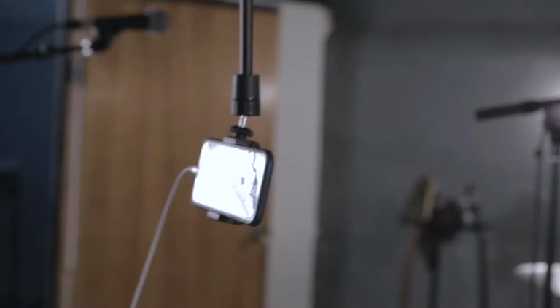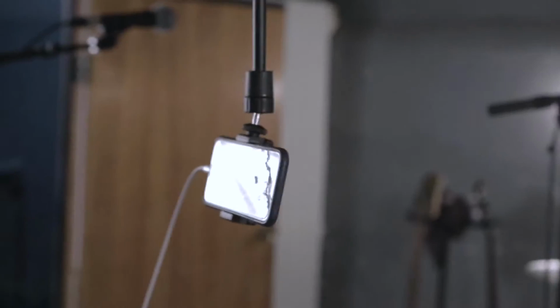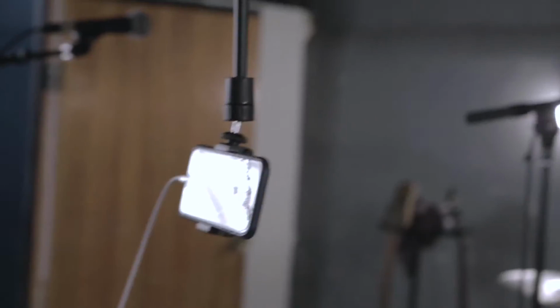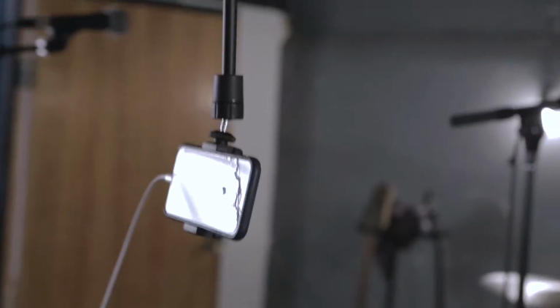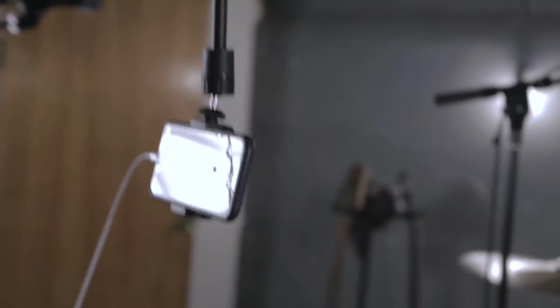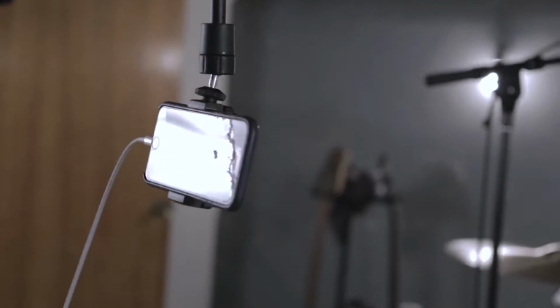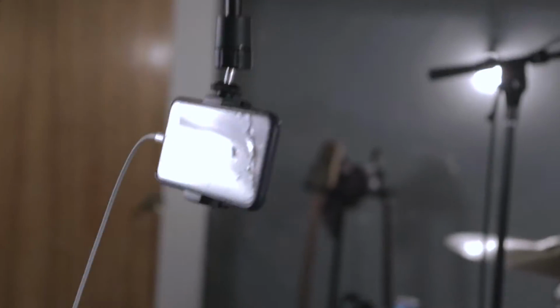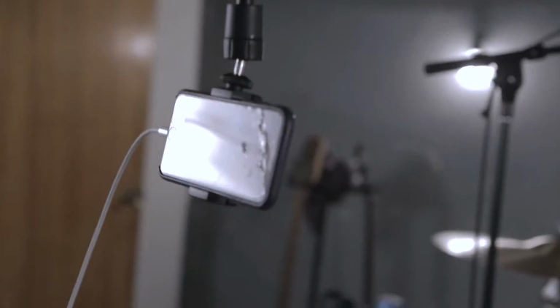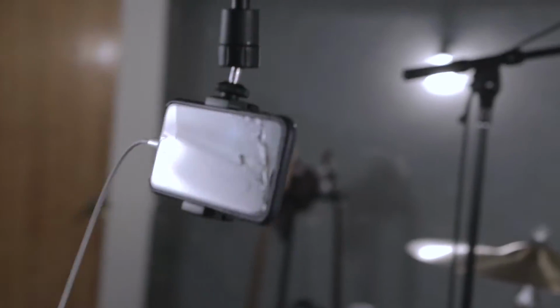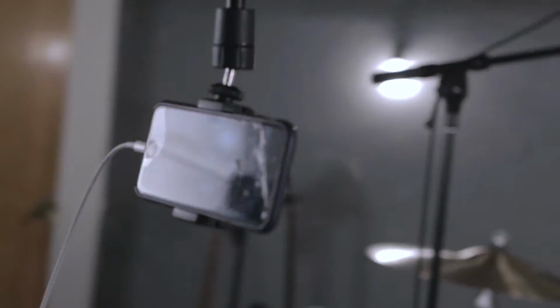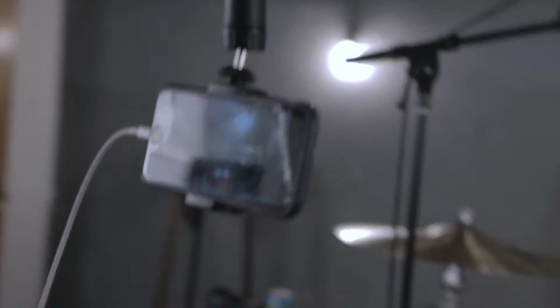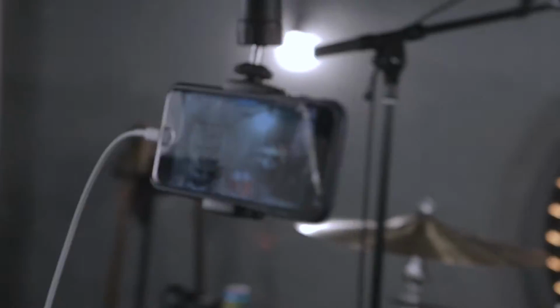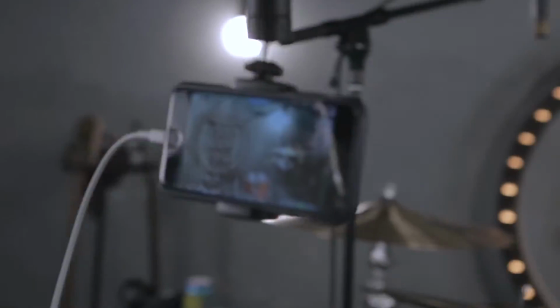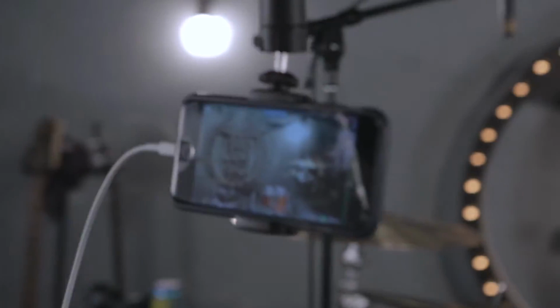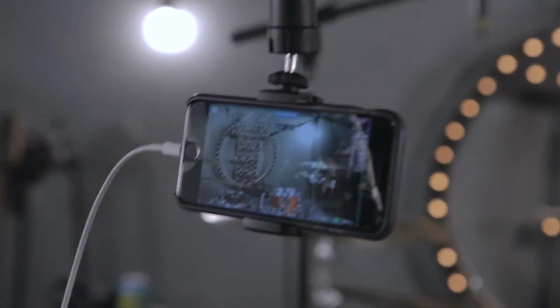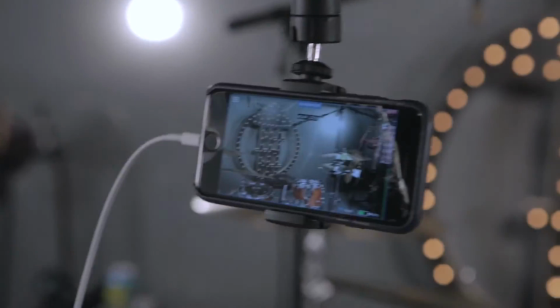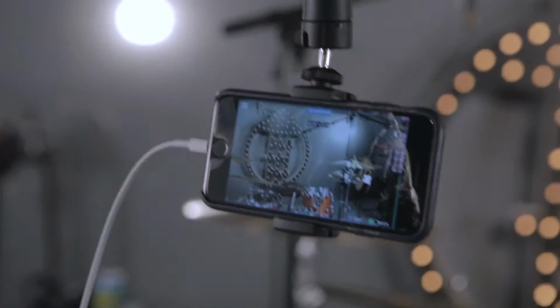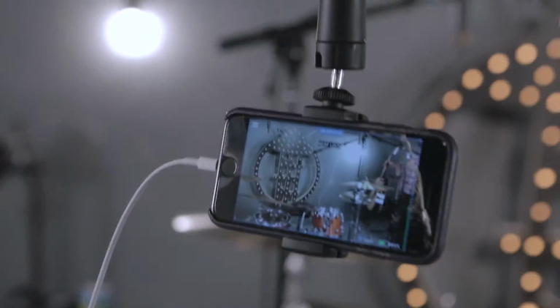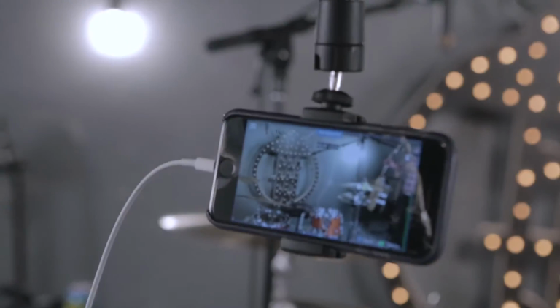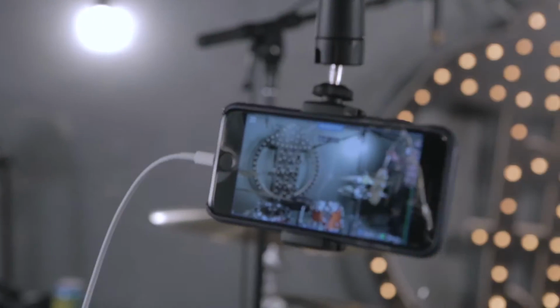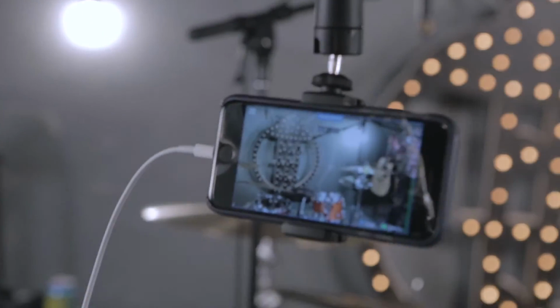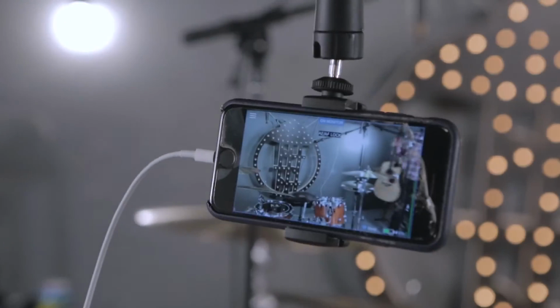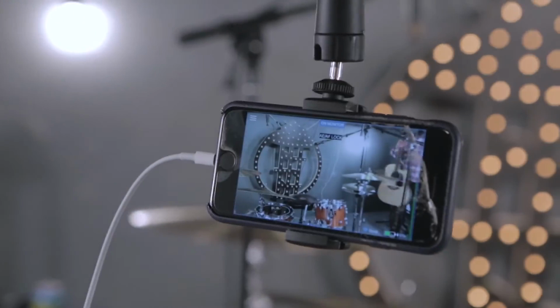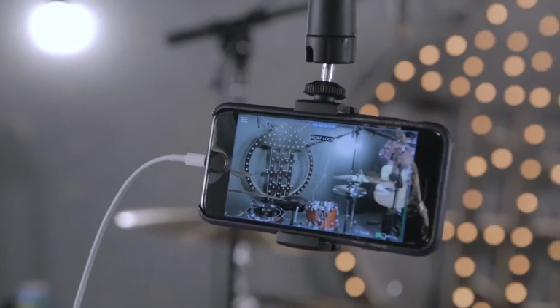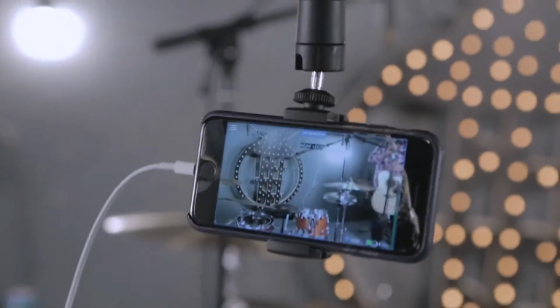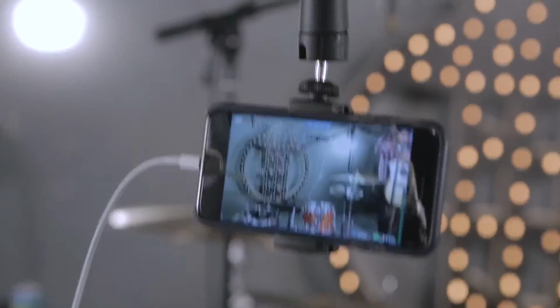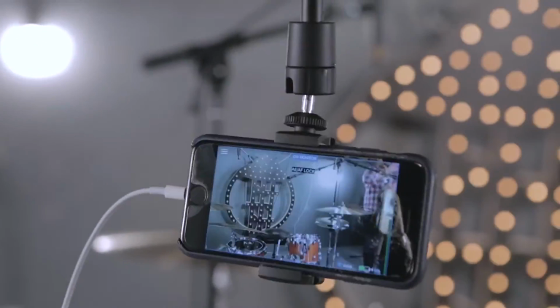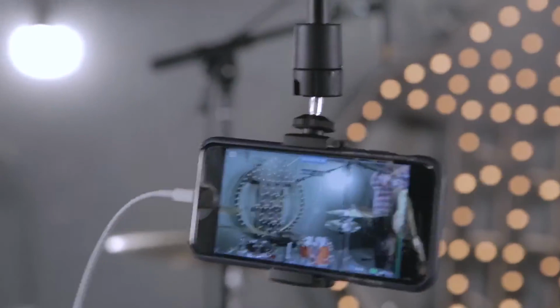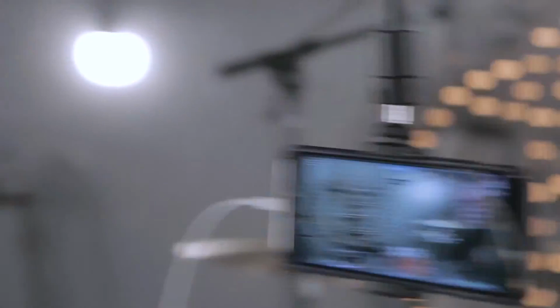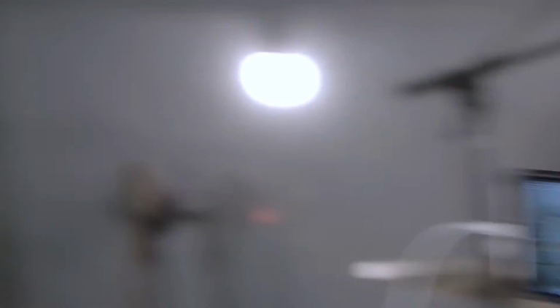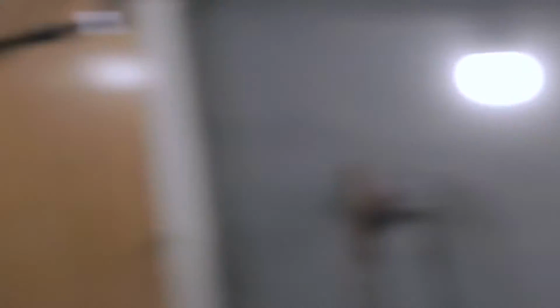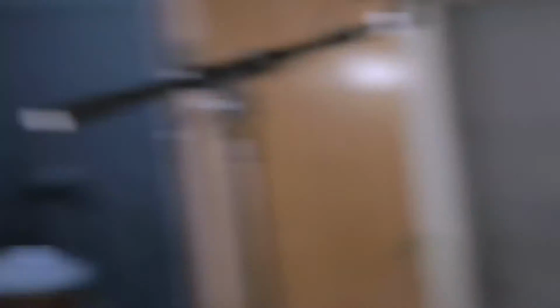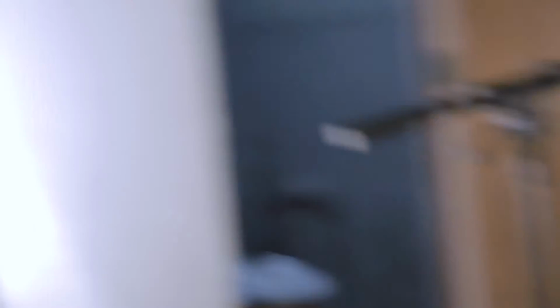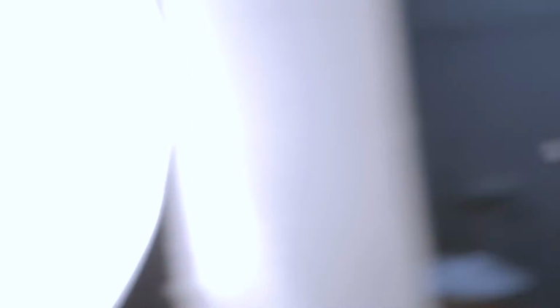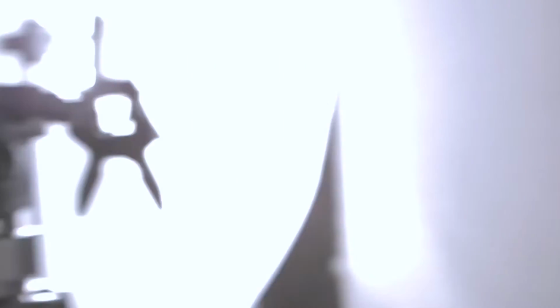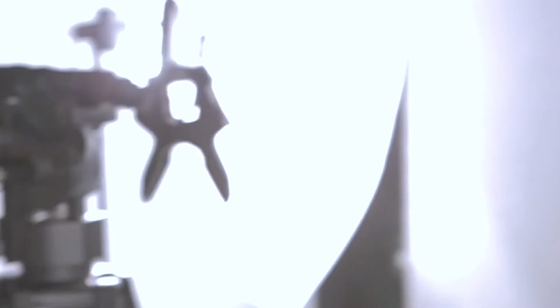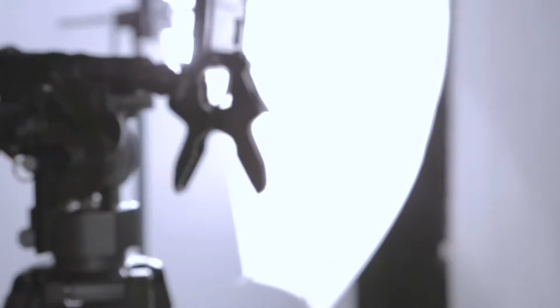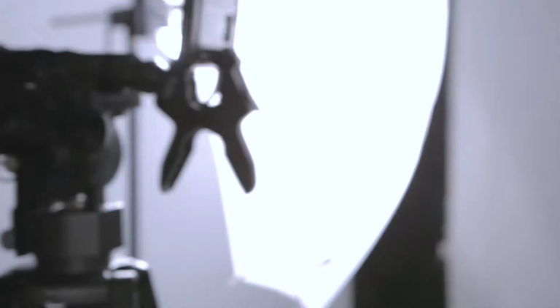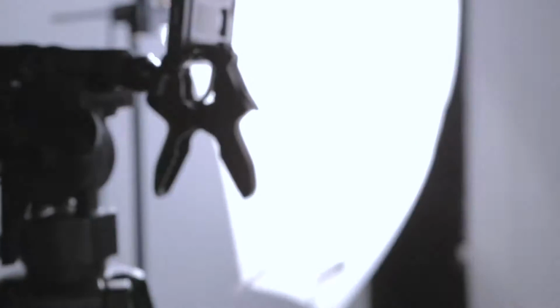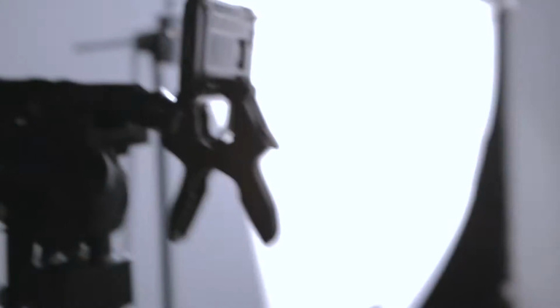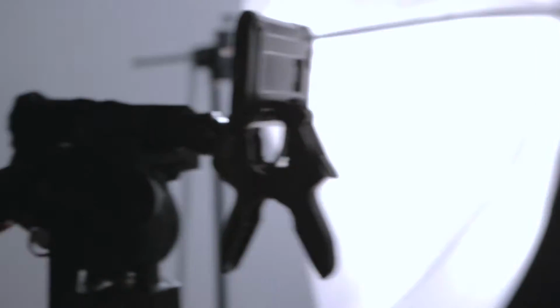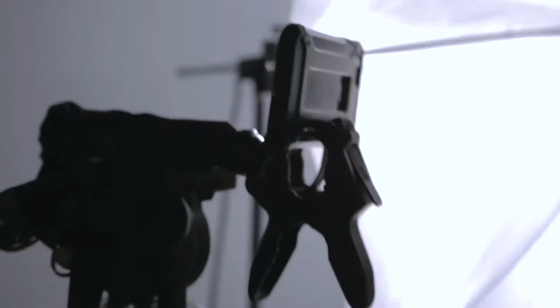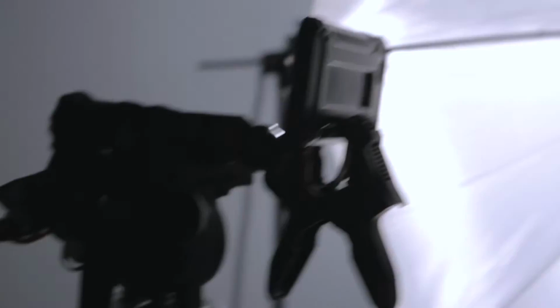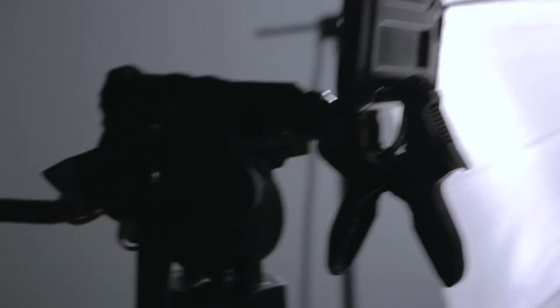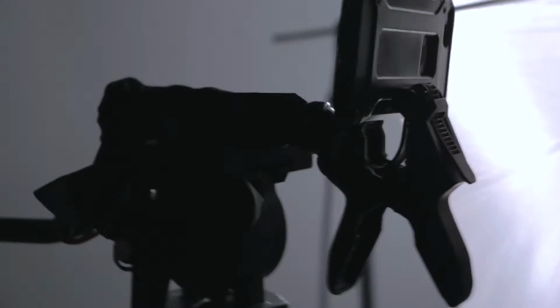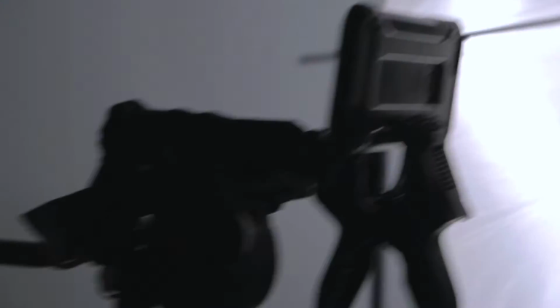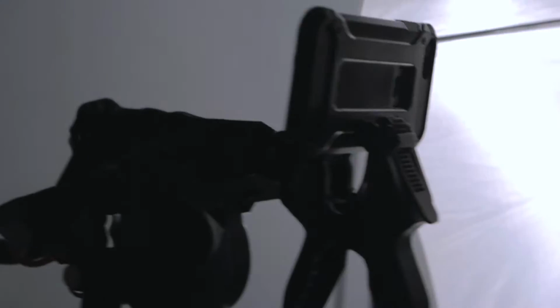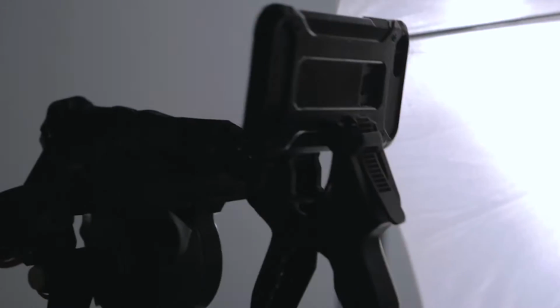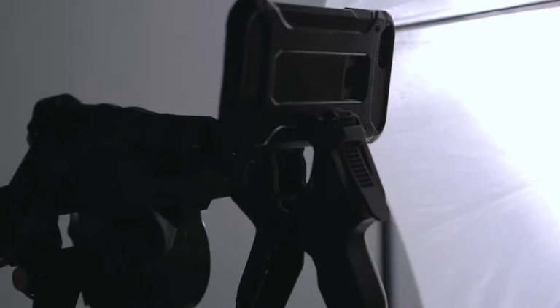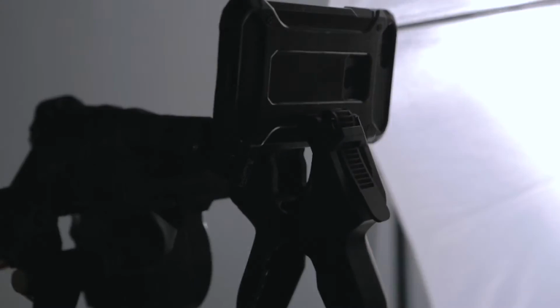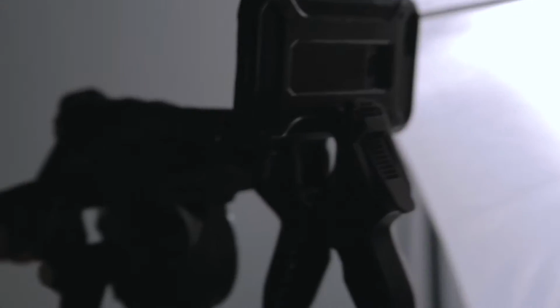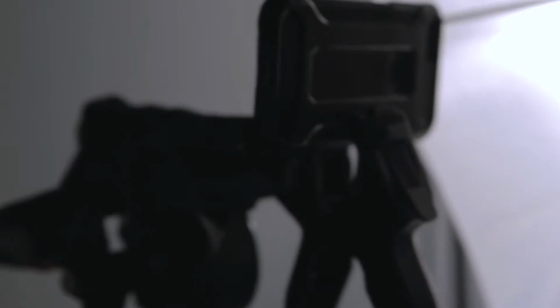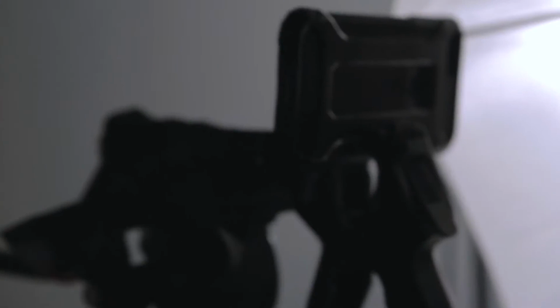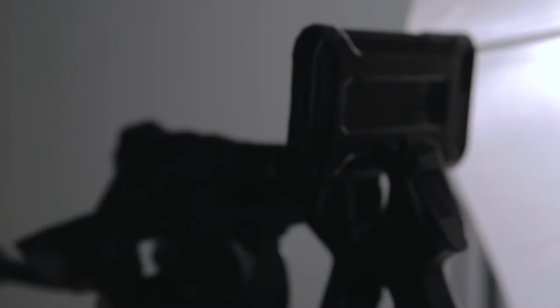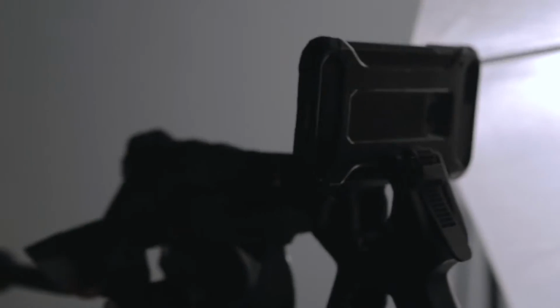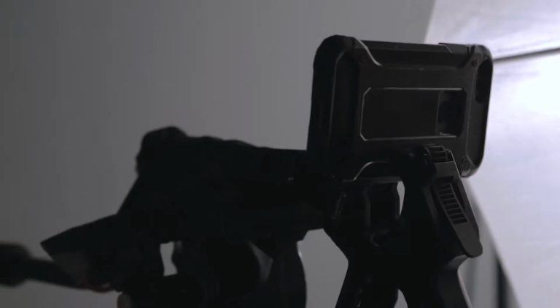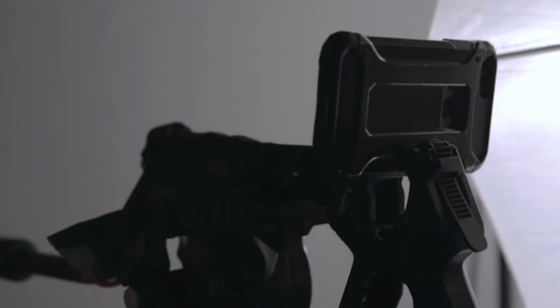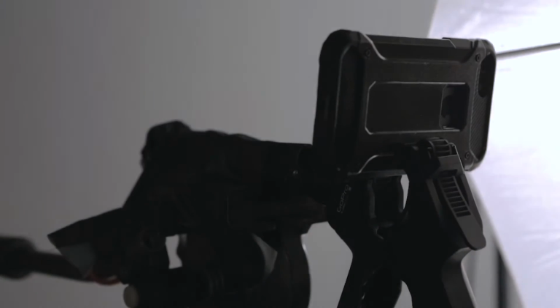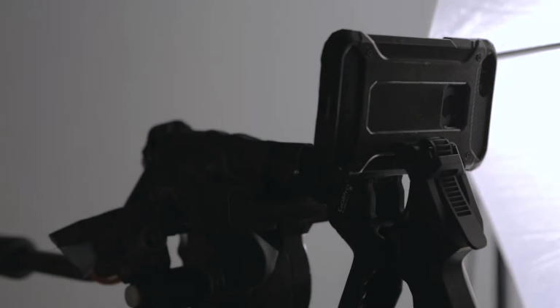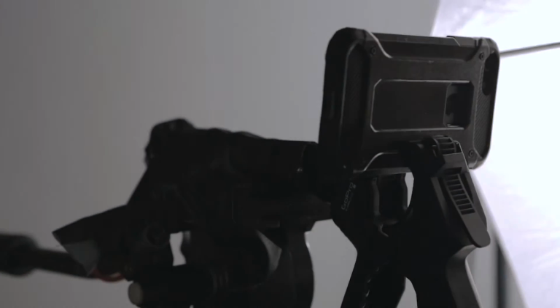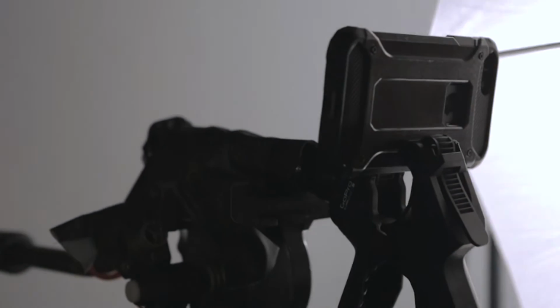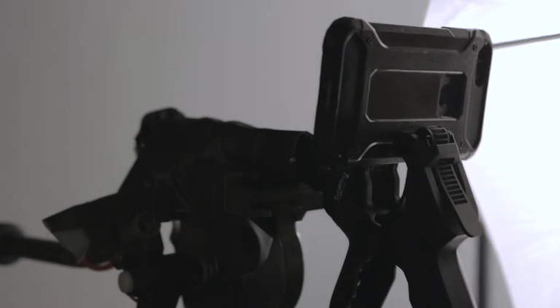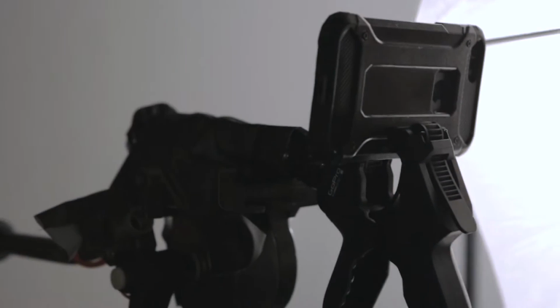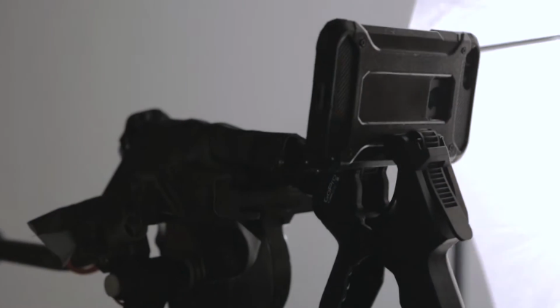Everything's just about set up. Look how everything is put together using just cameras or just phones.